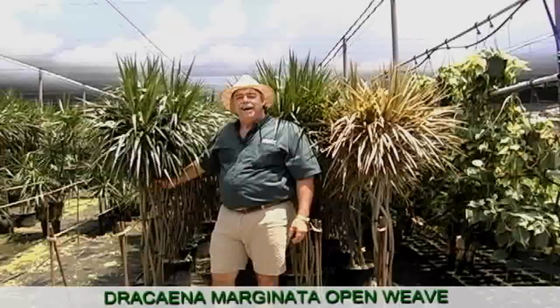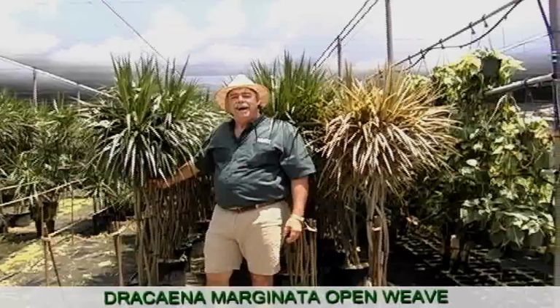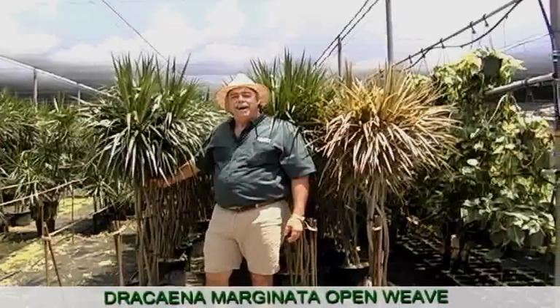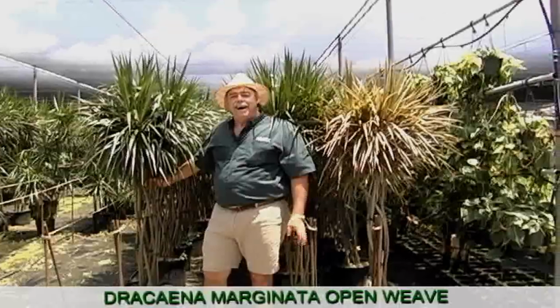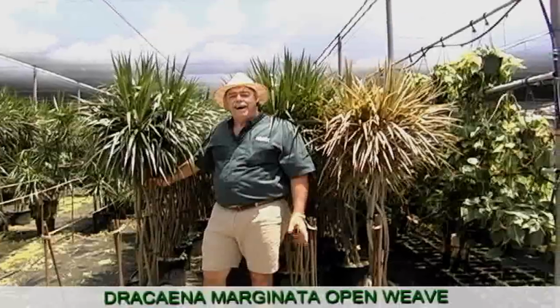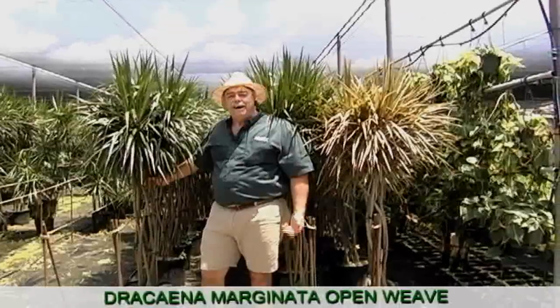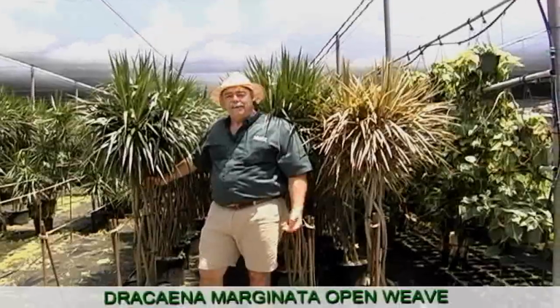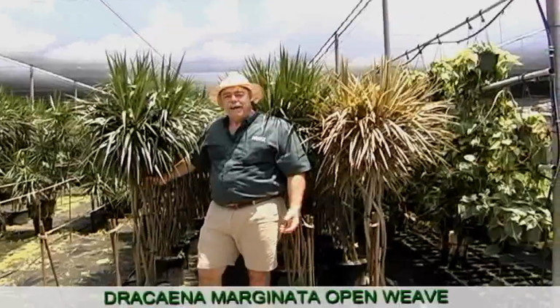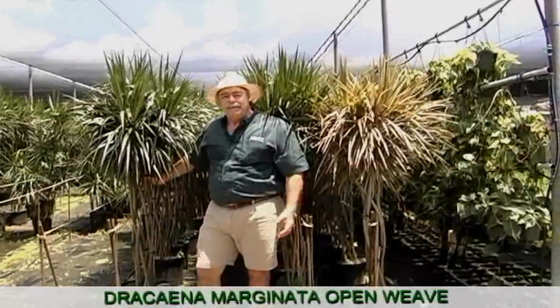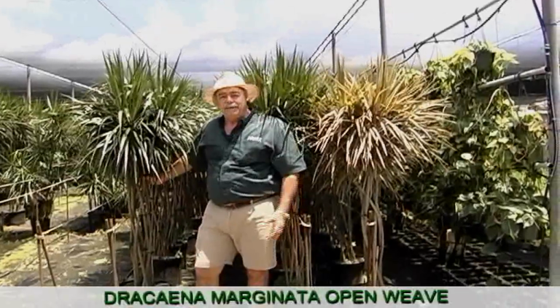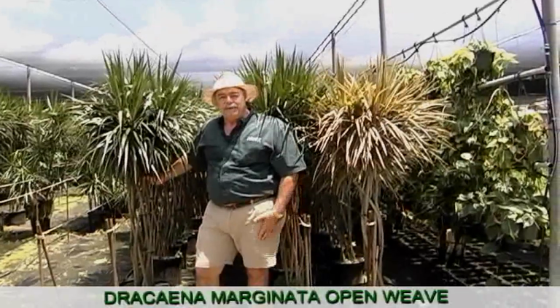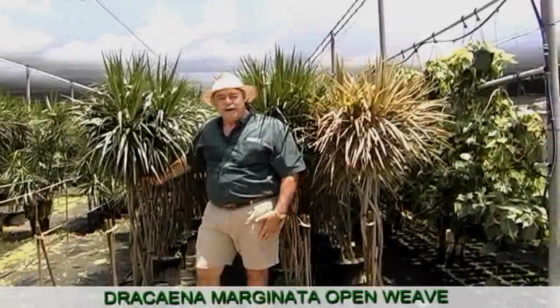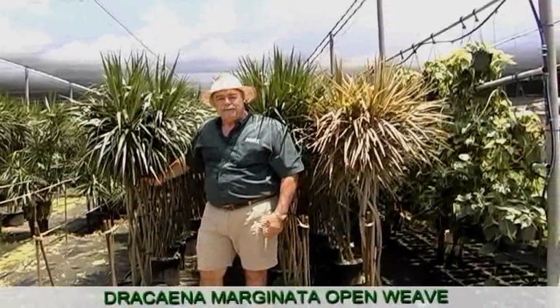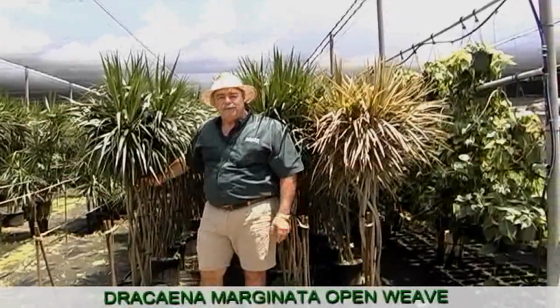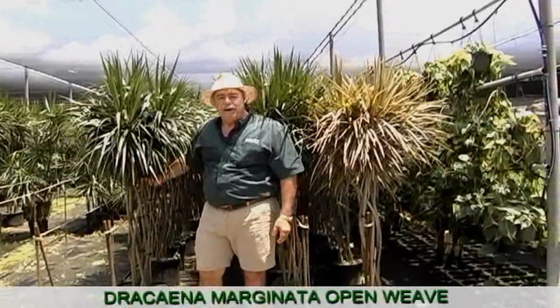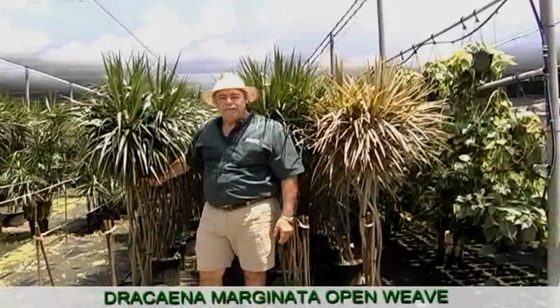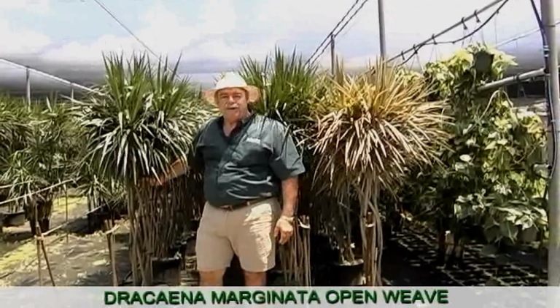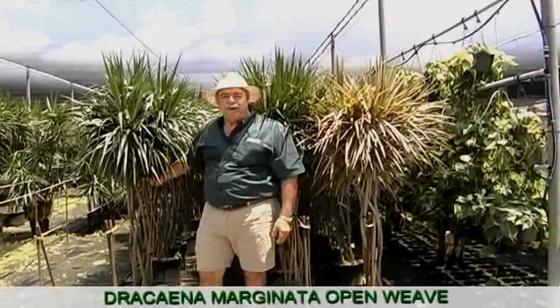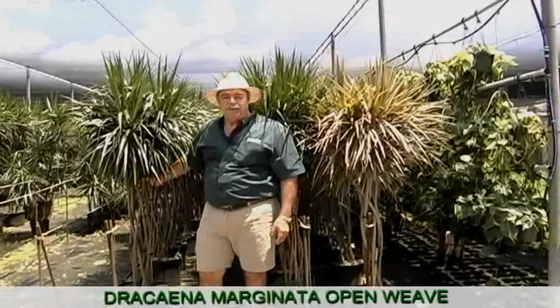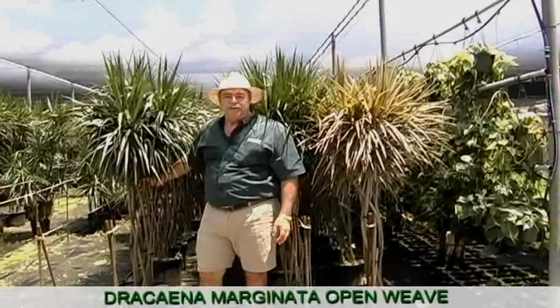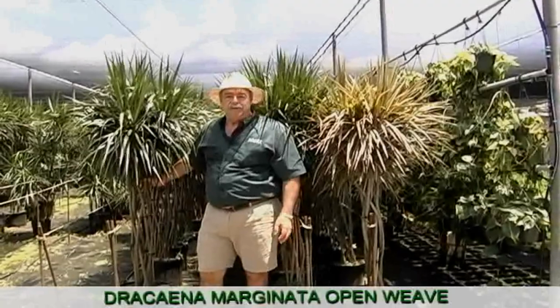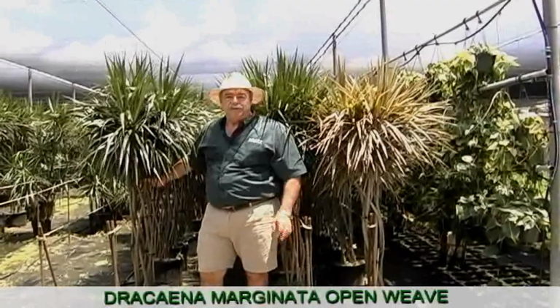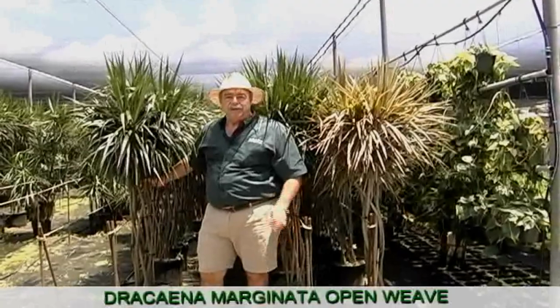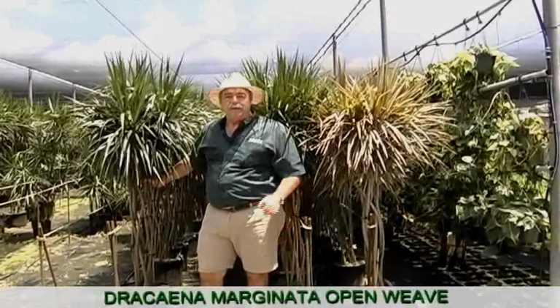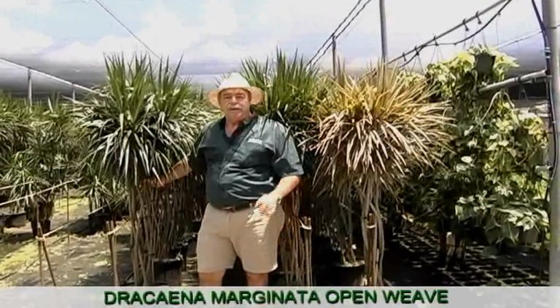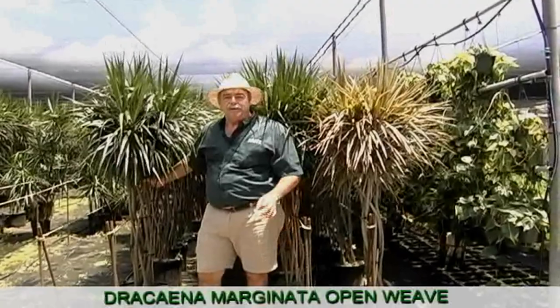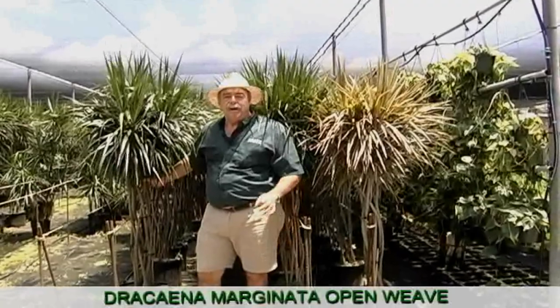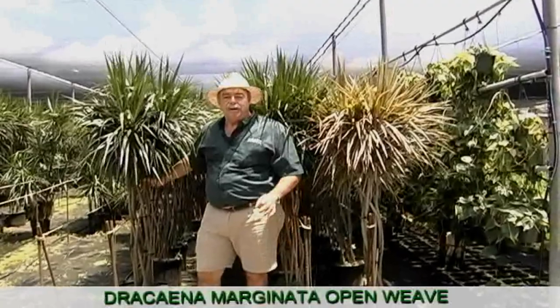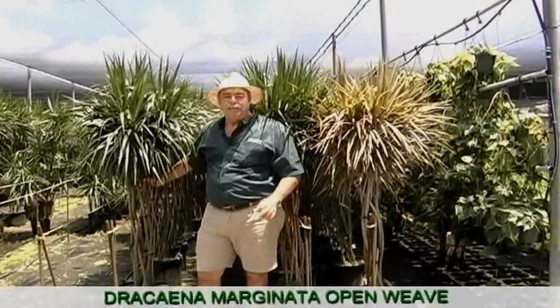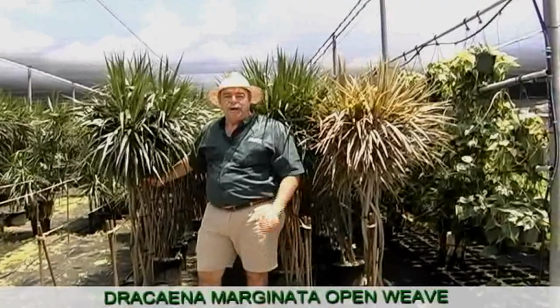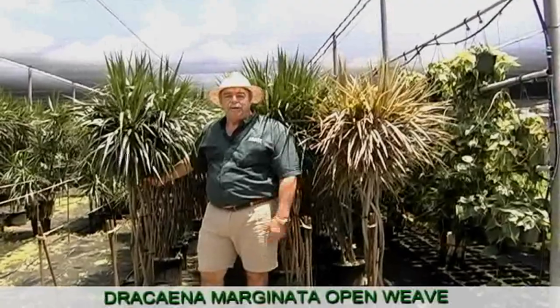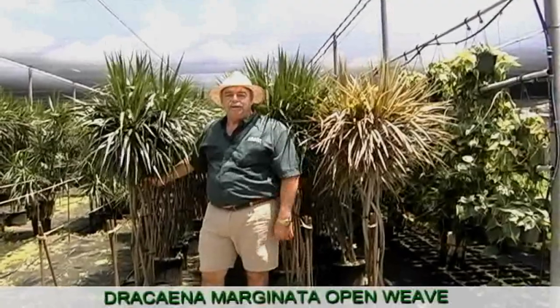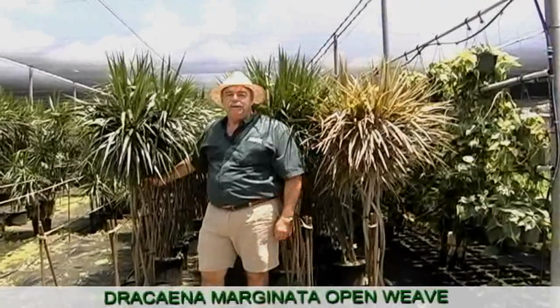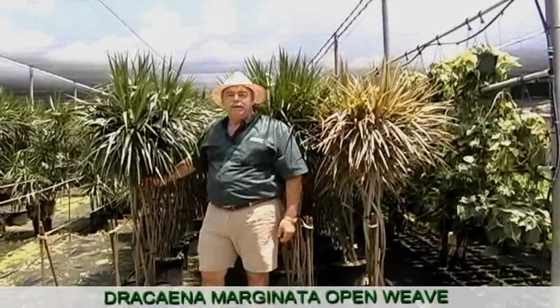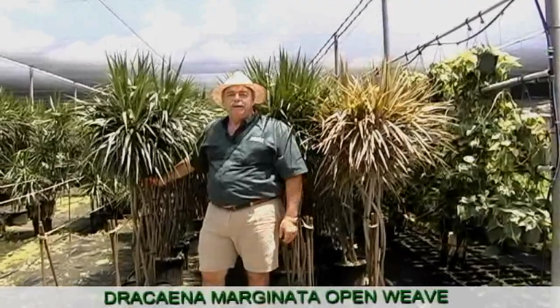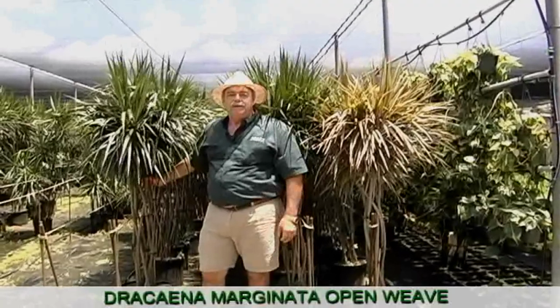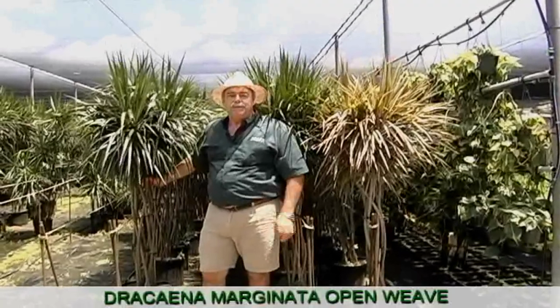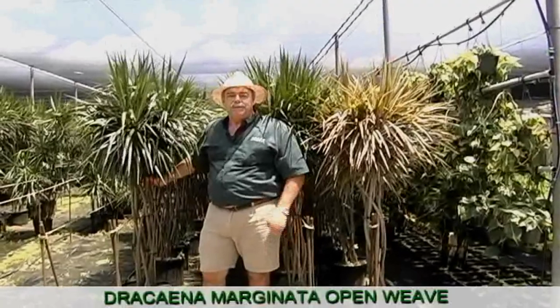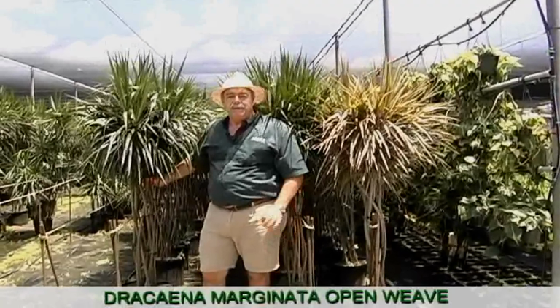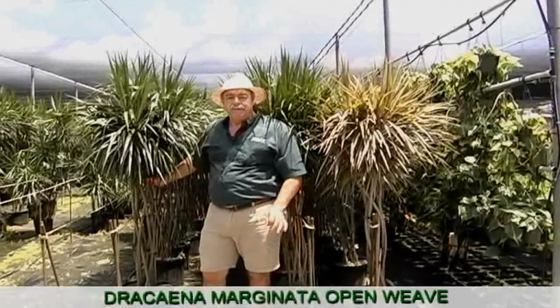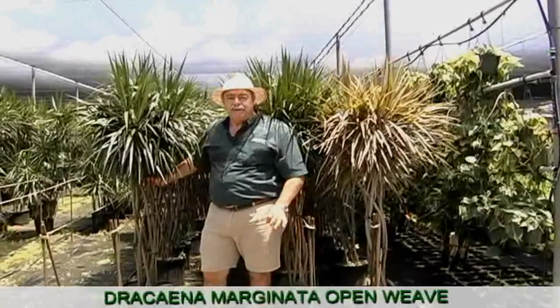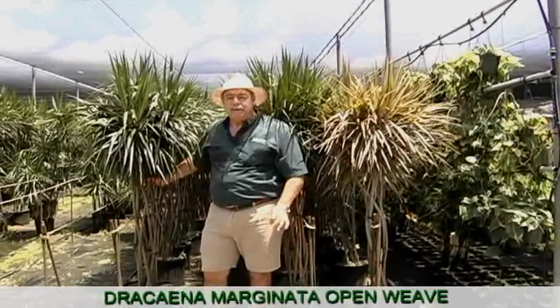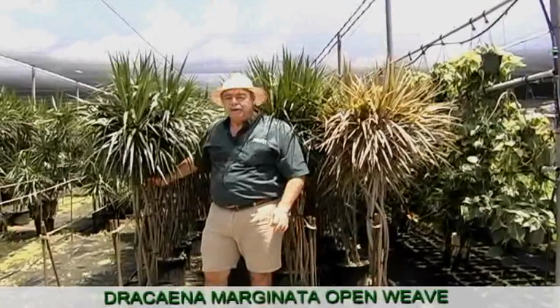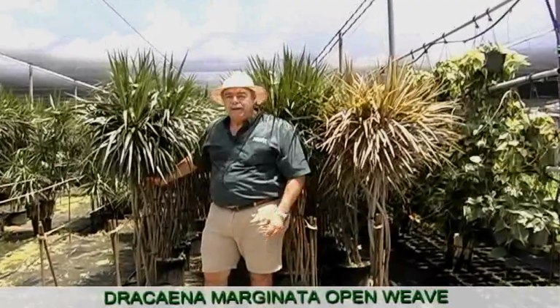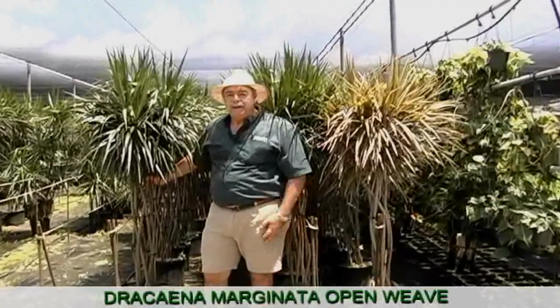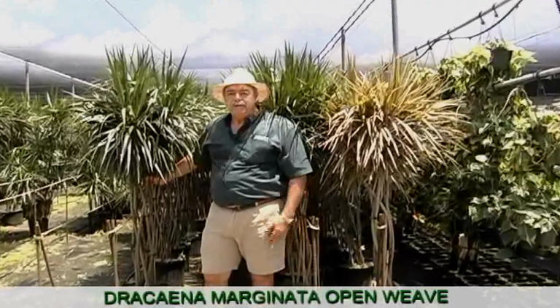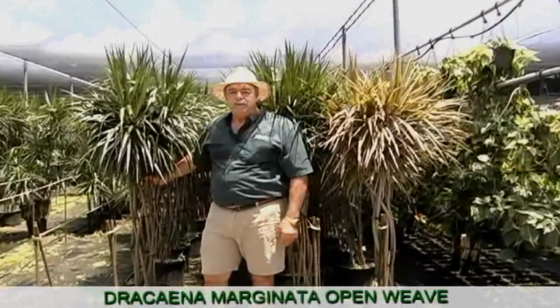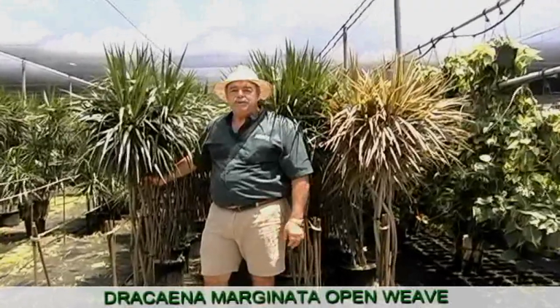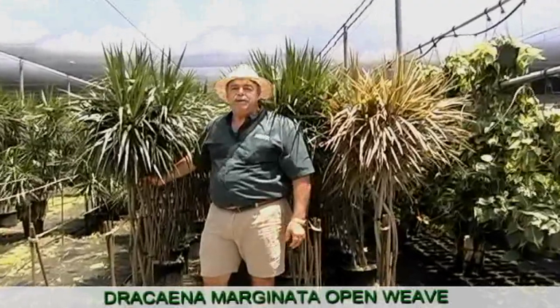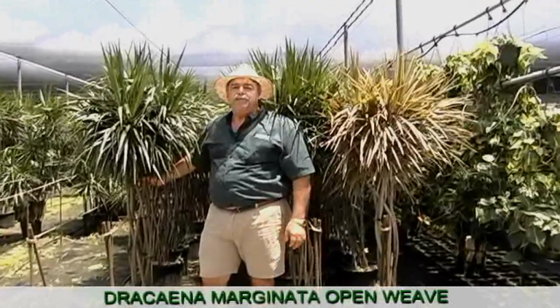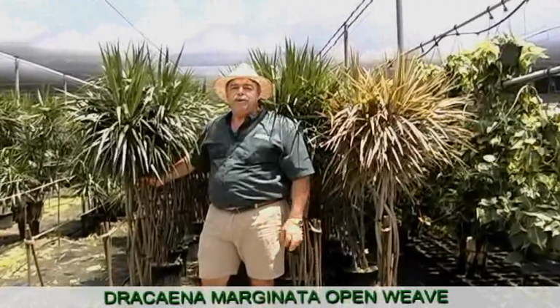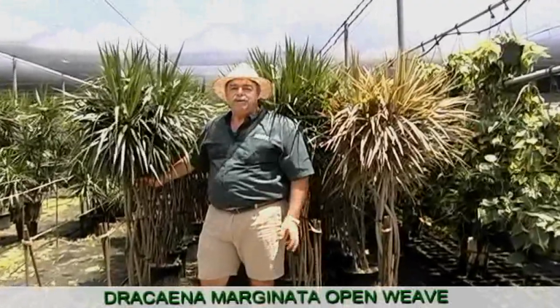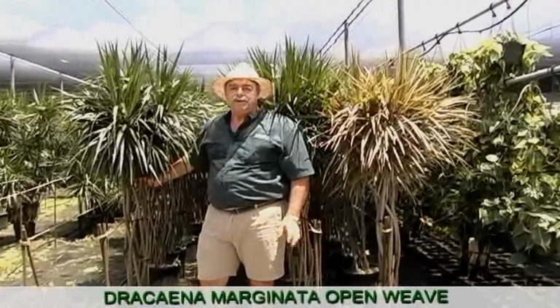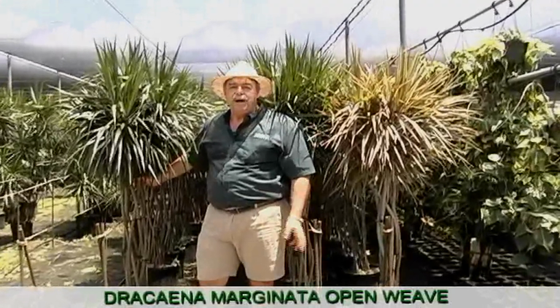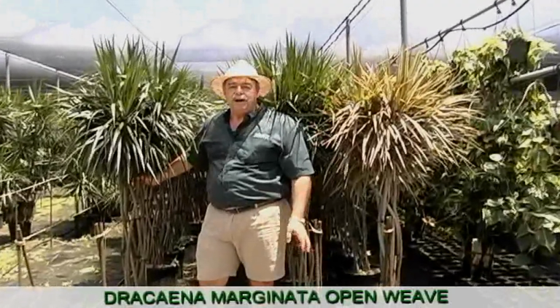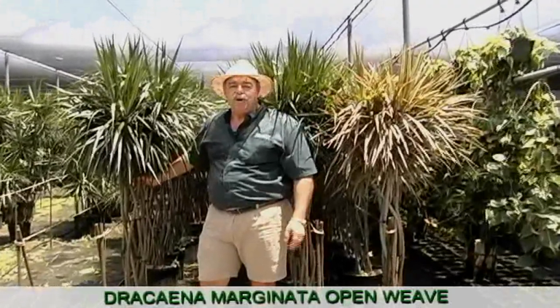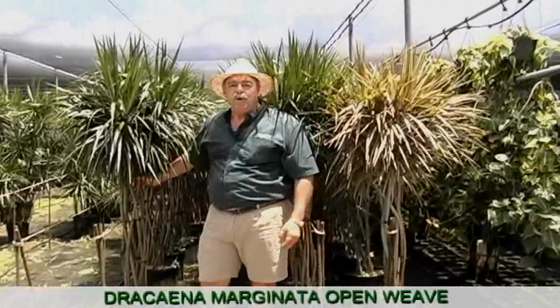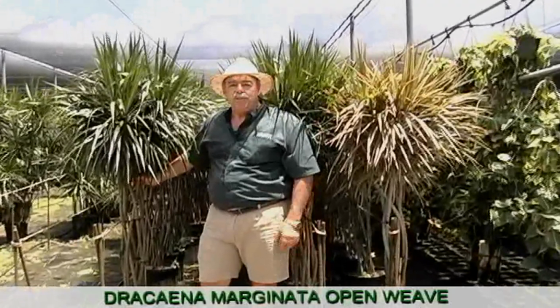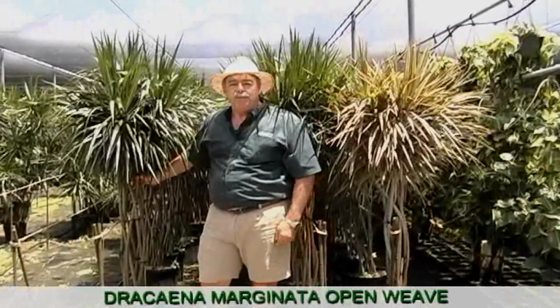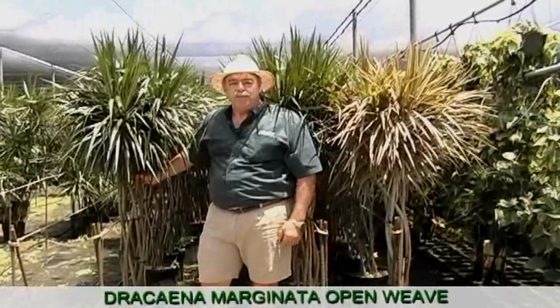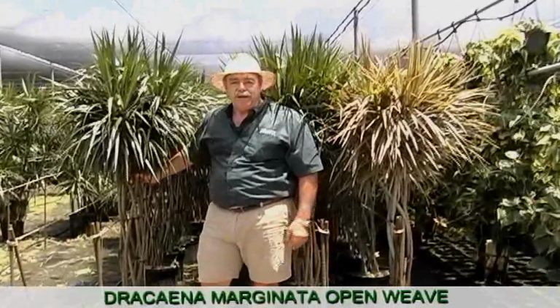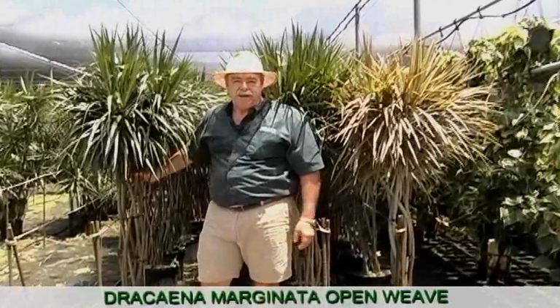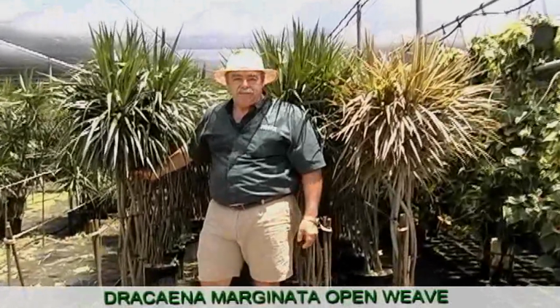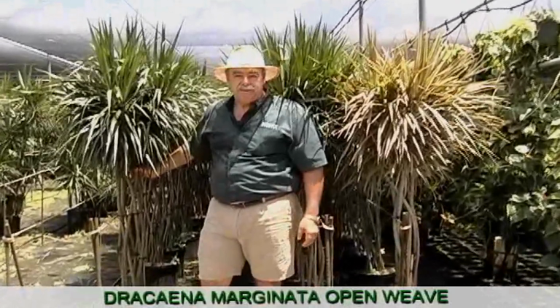Hi, I'm Kevin Kraft from Kraft Gardens. Today we're going to talk about specifically Dracaena marginata open weaves.